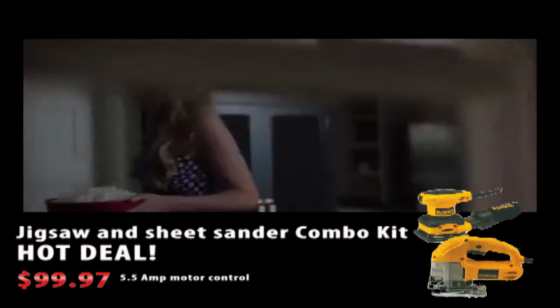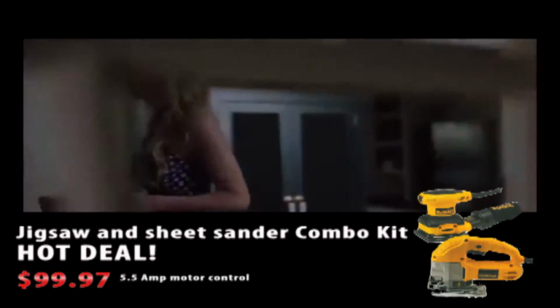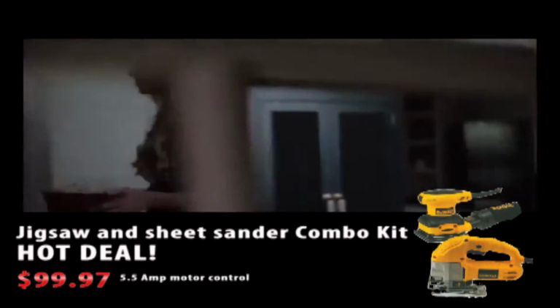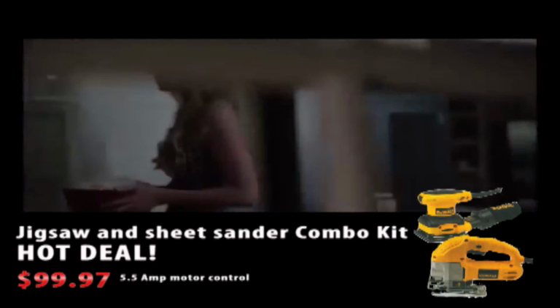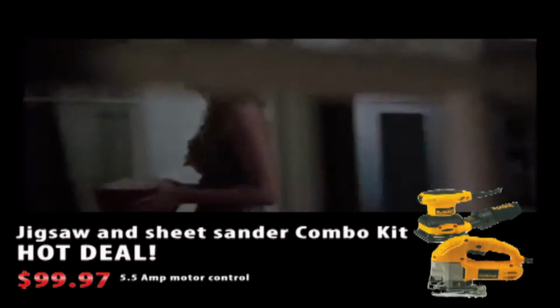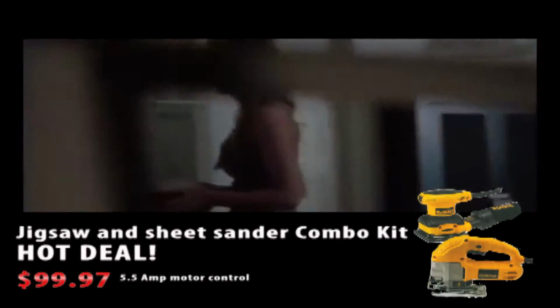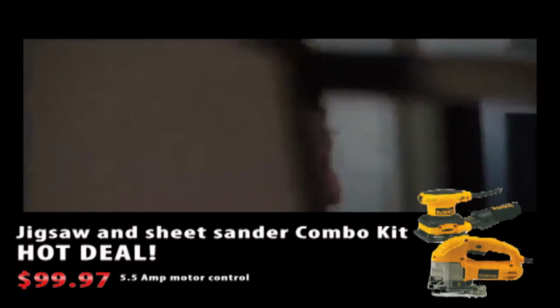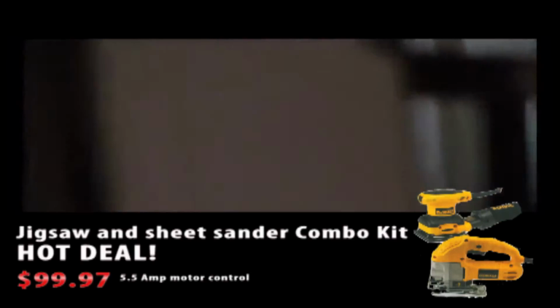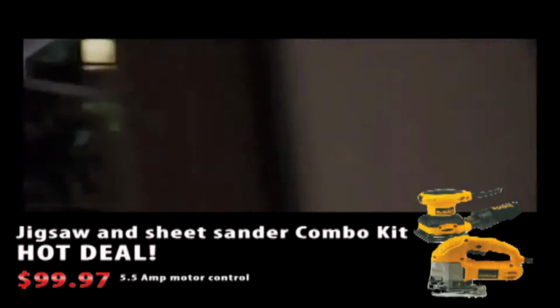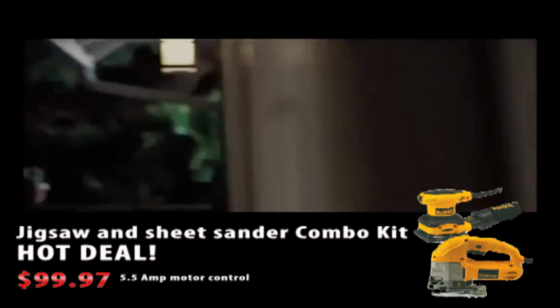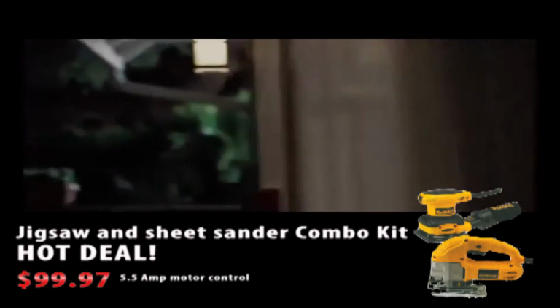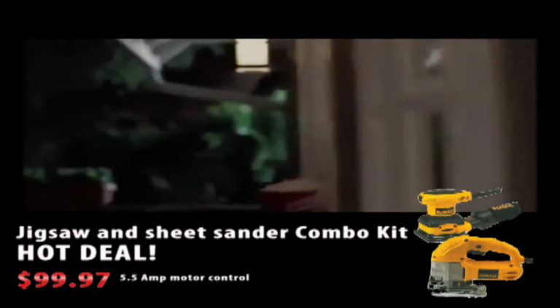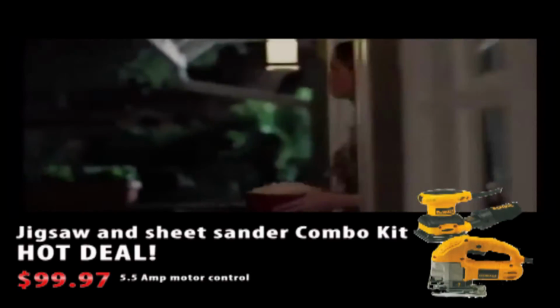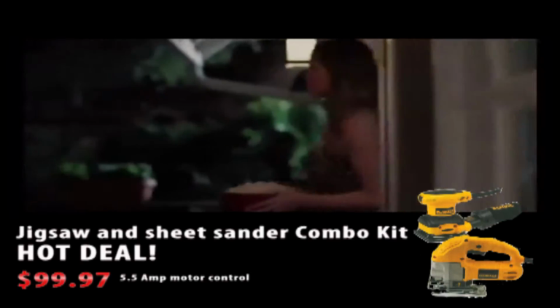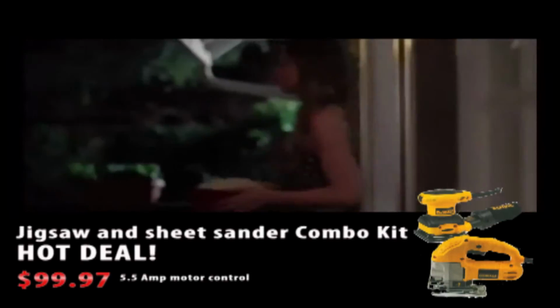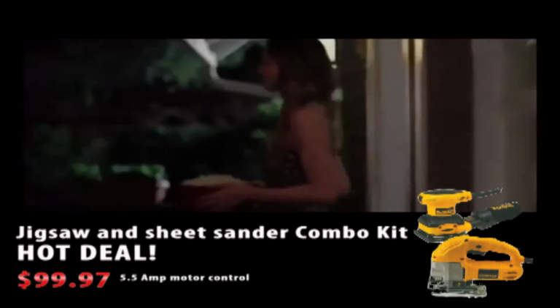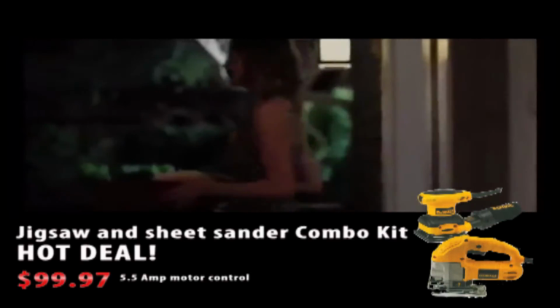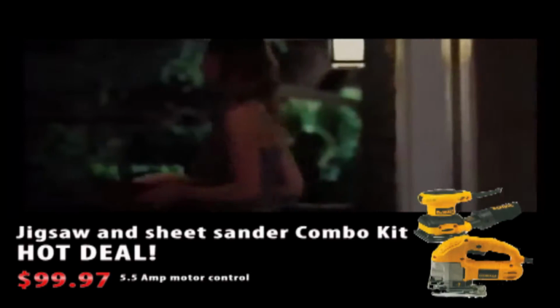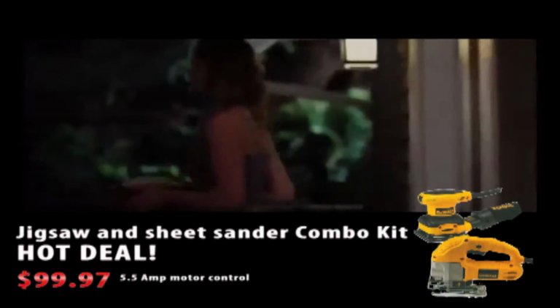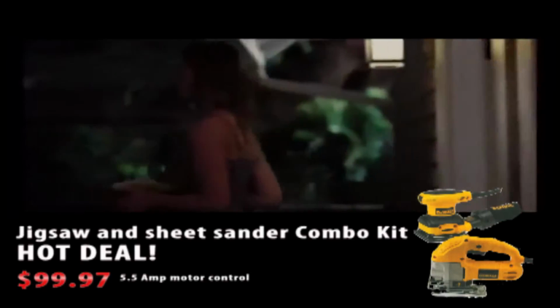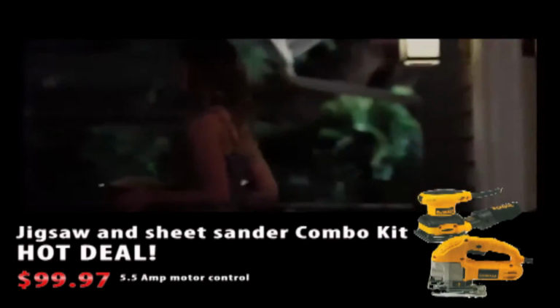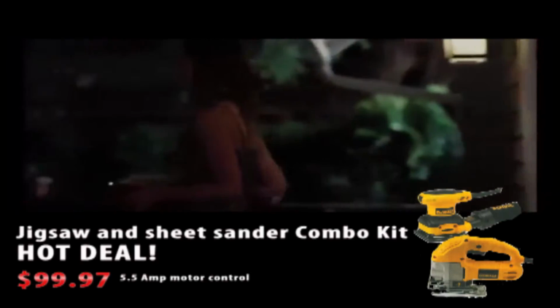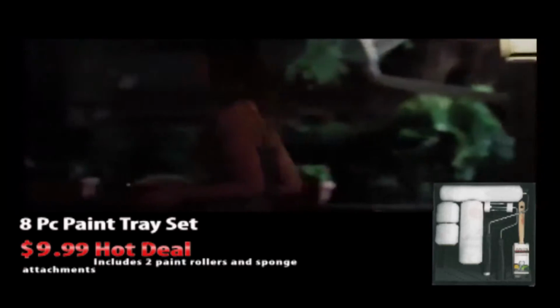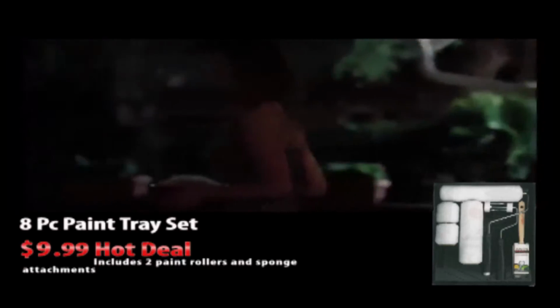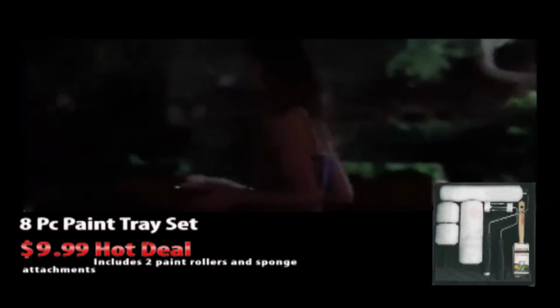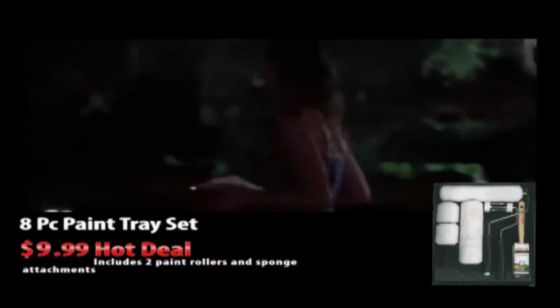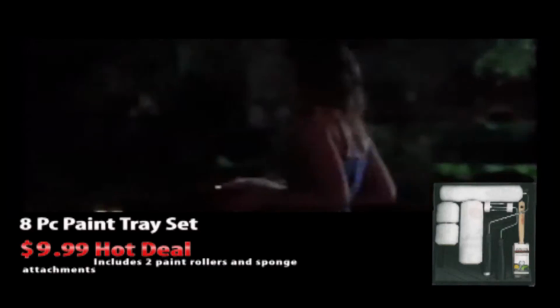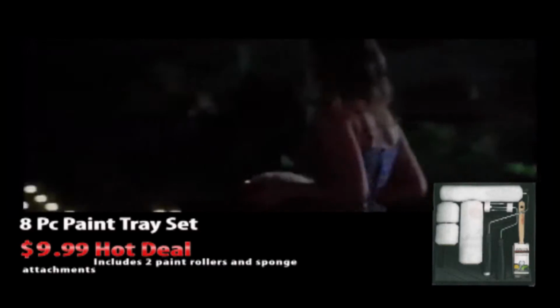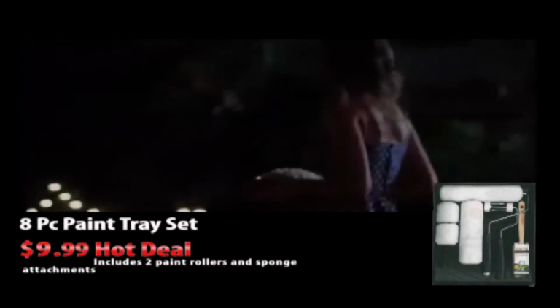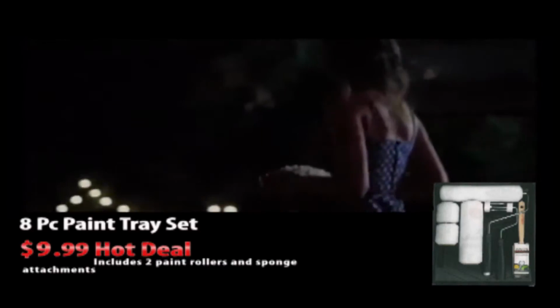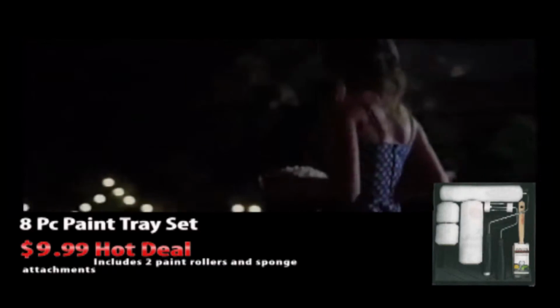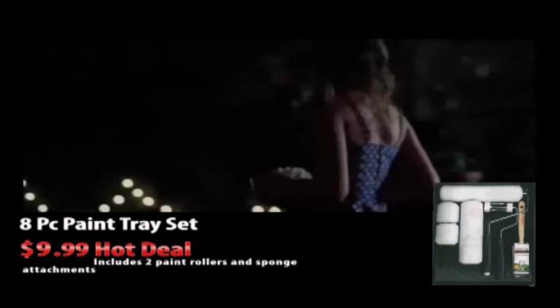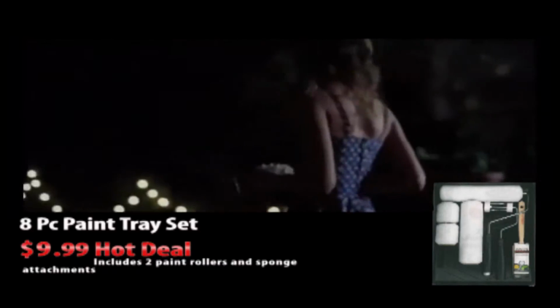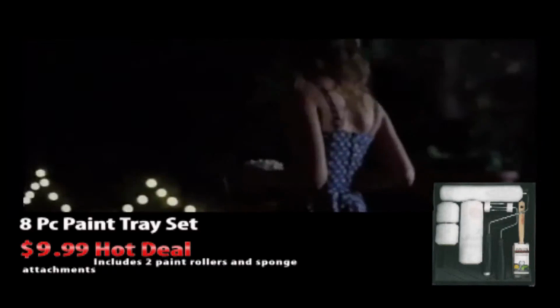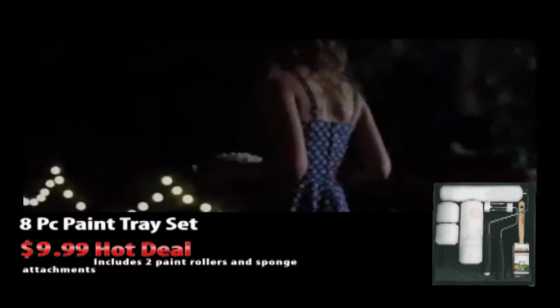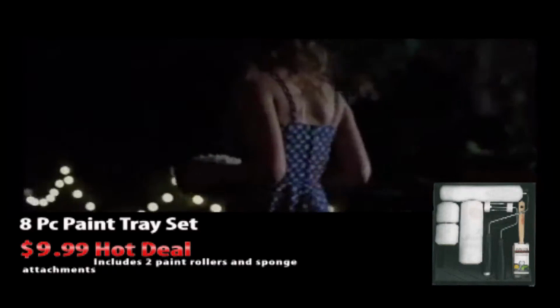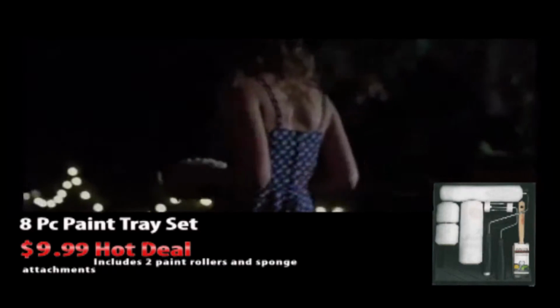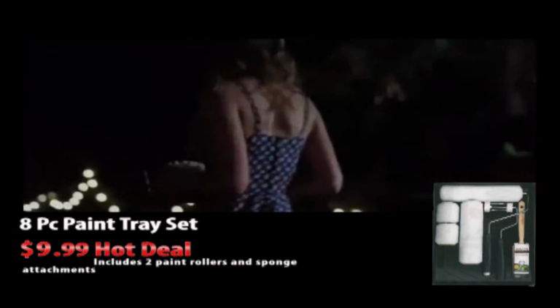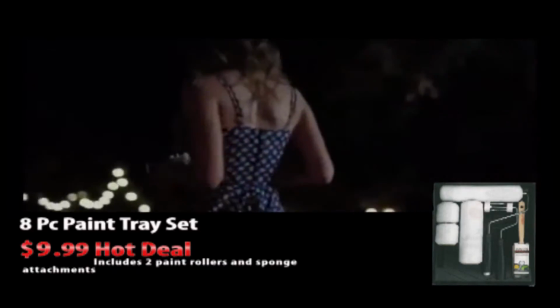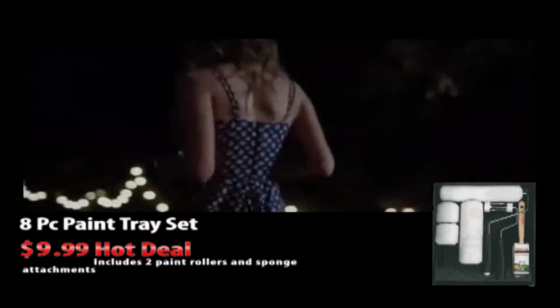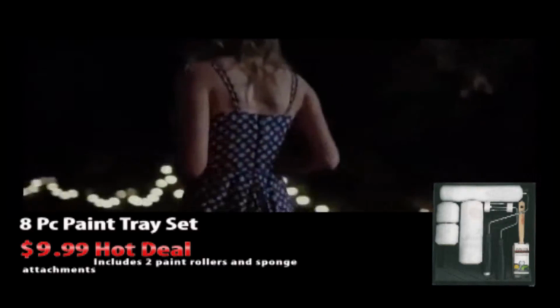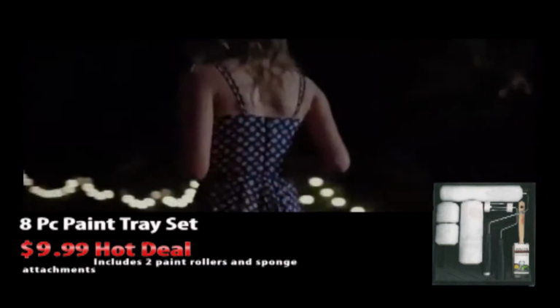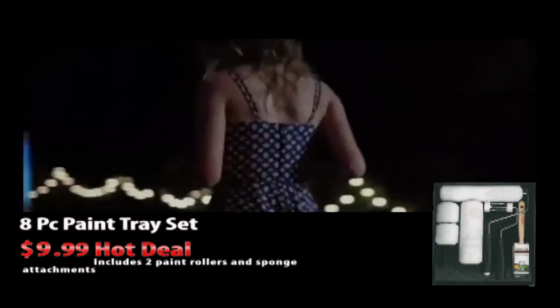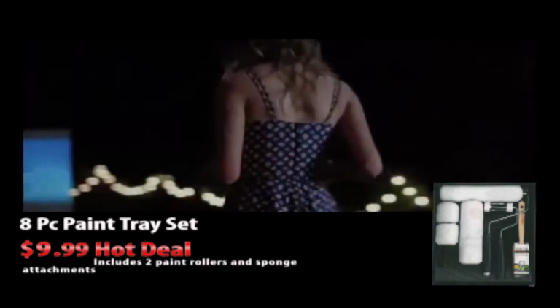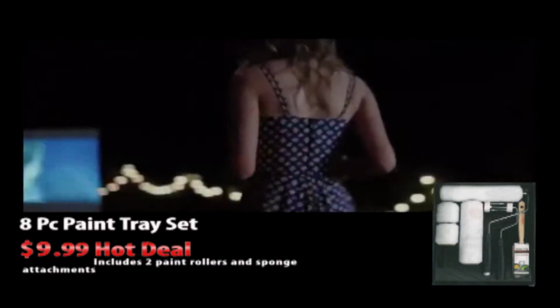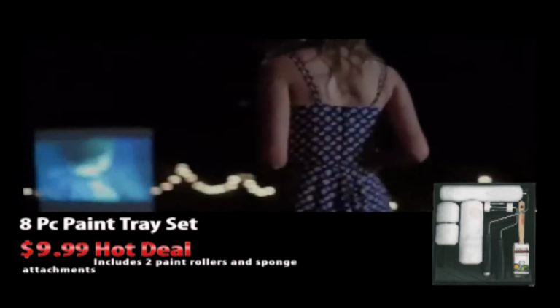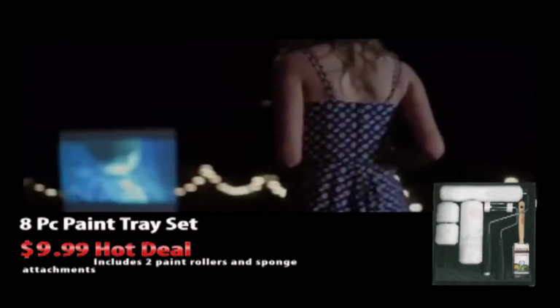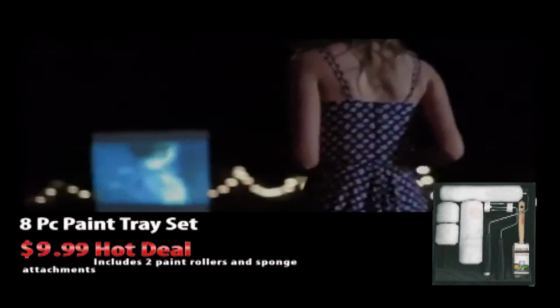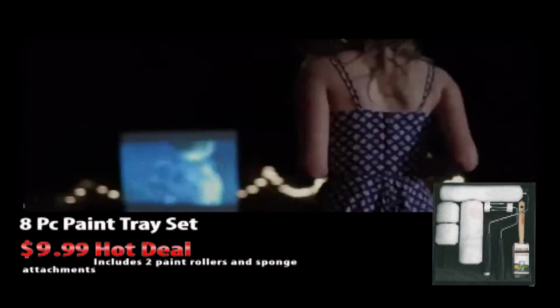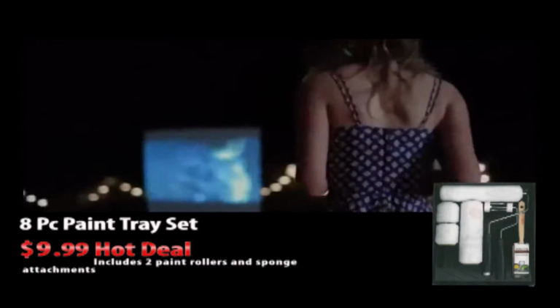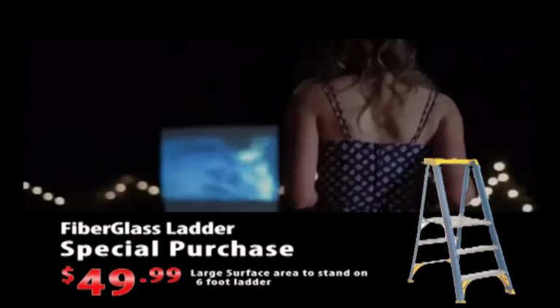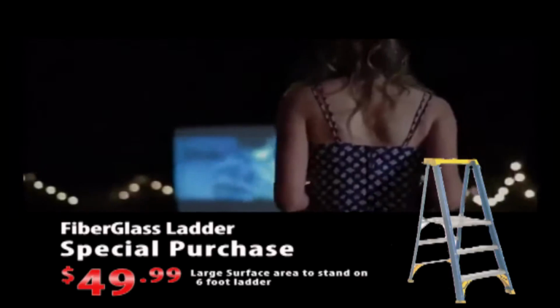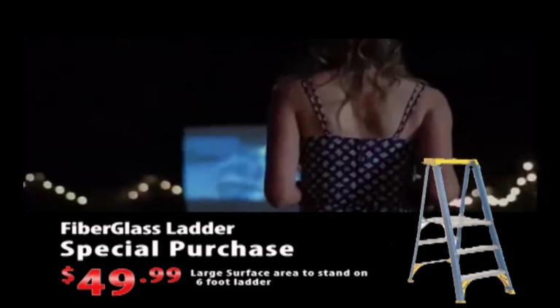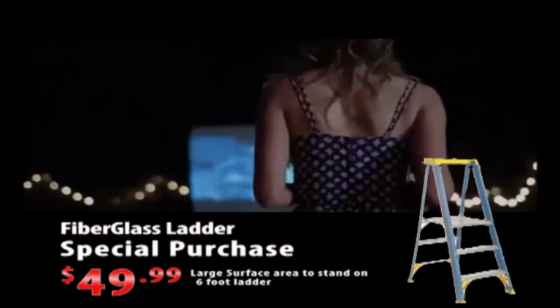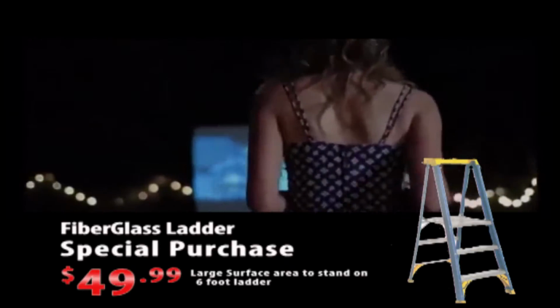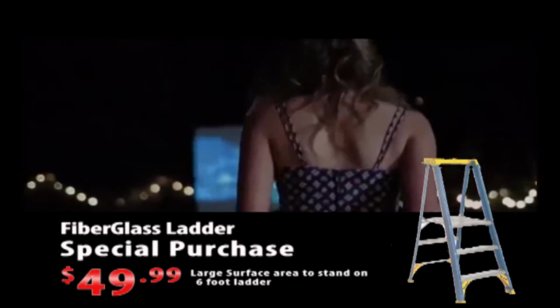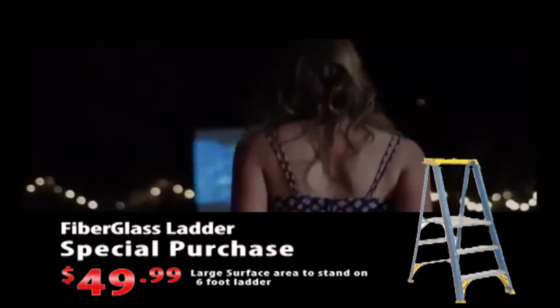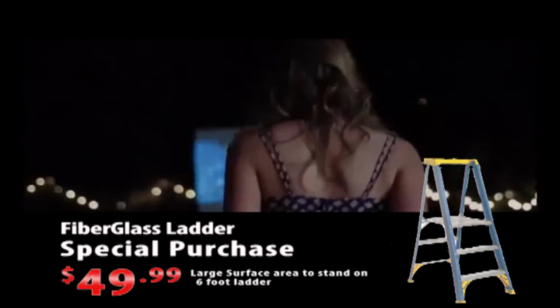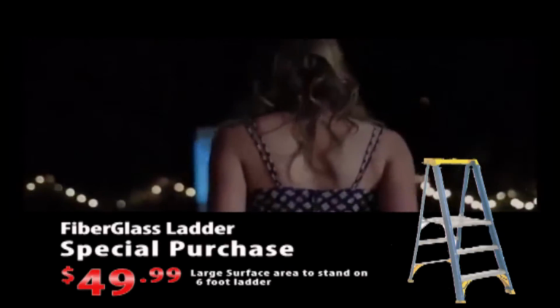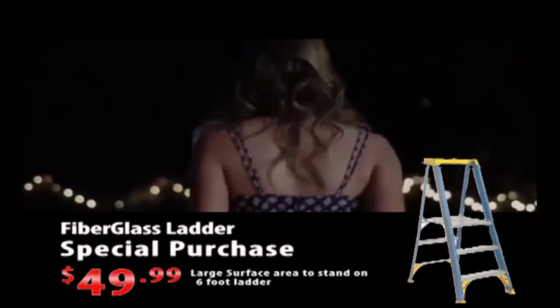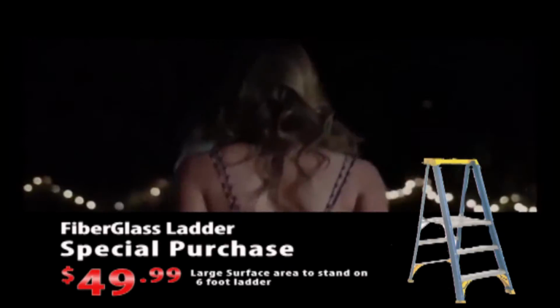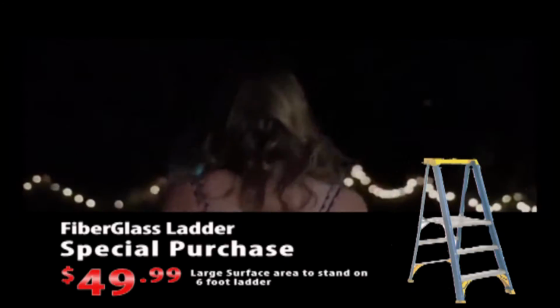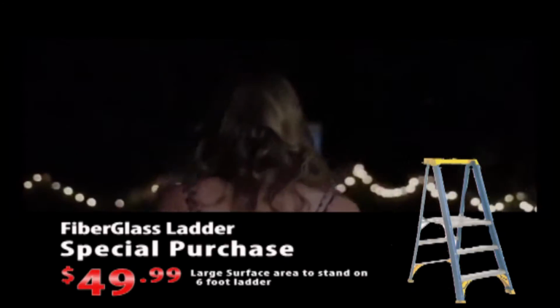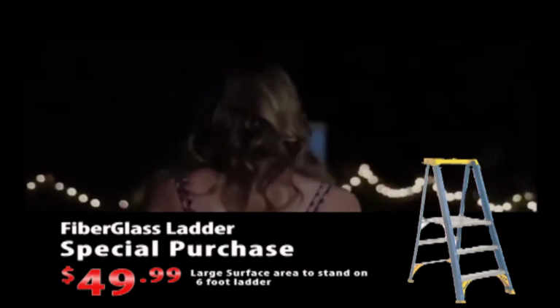We spent a lot of time on our home theater. We started with grass seed.